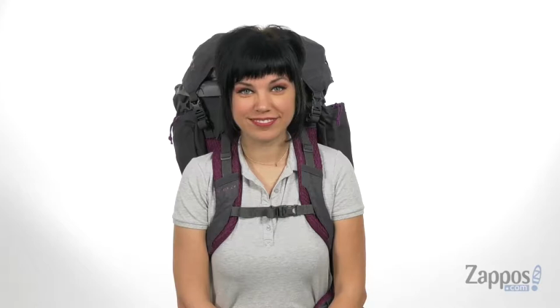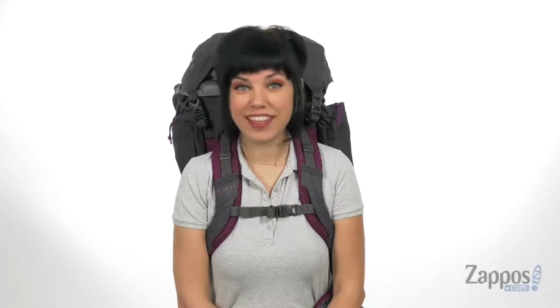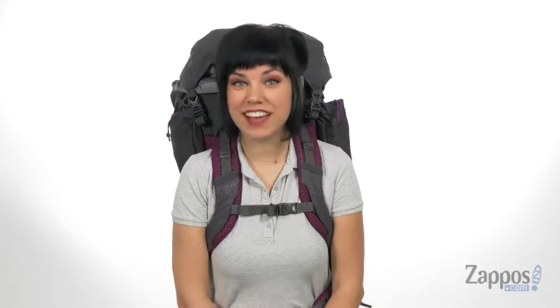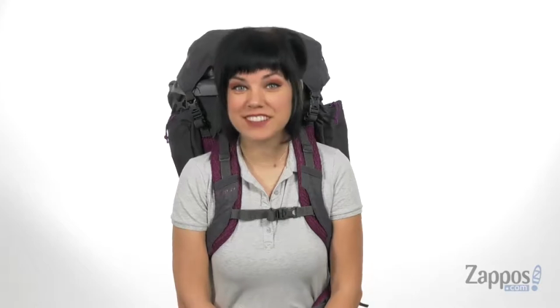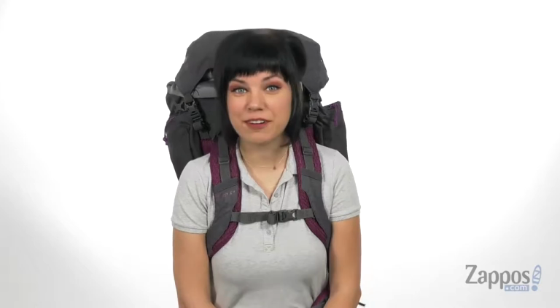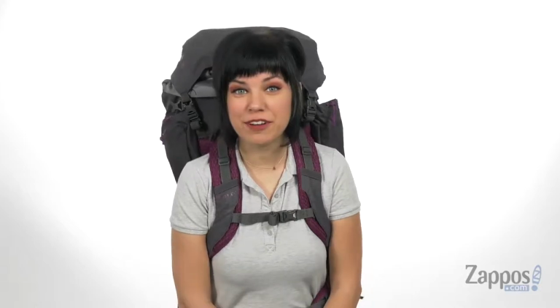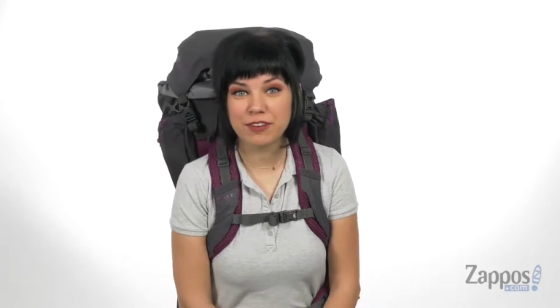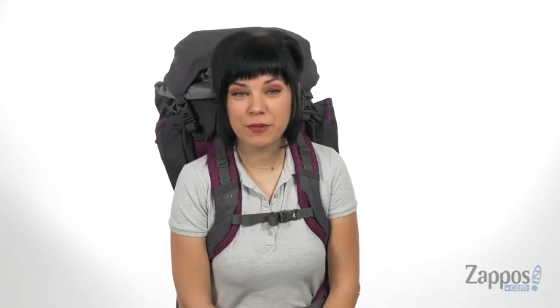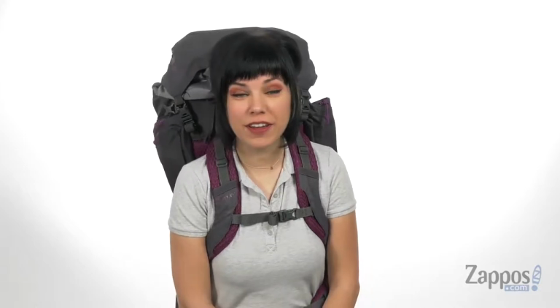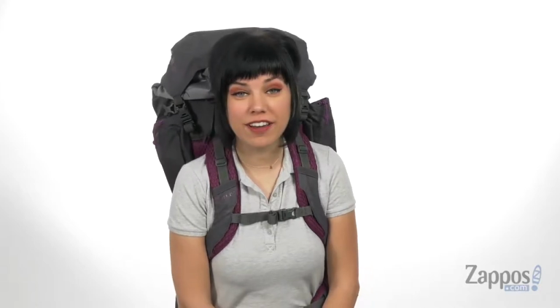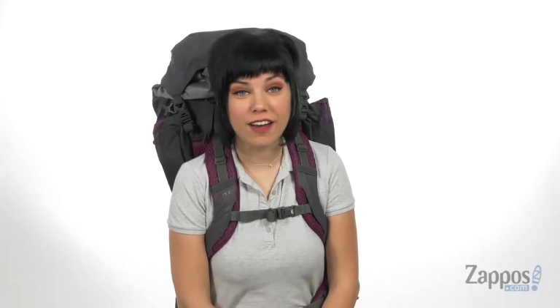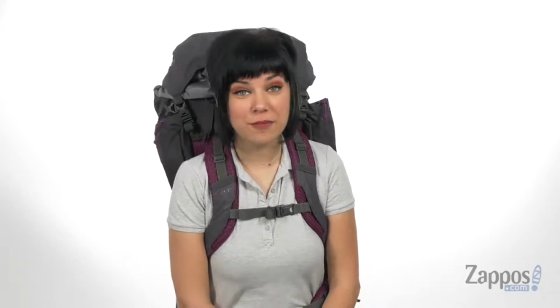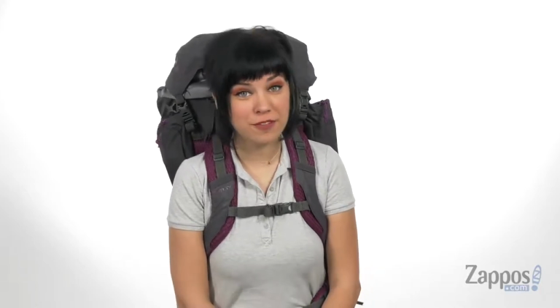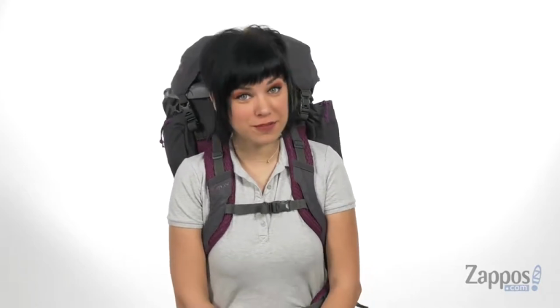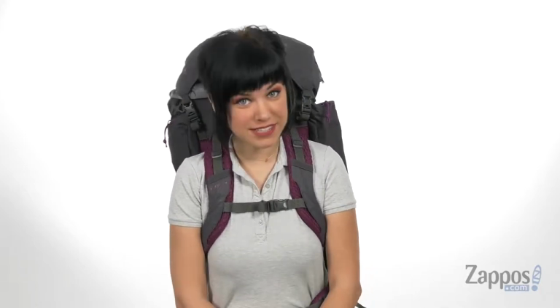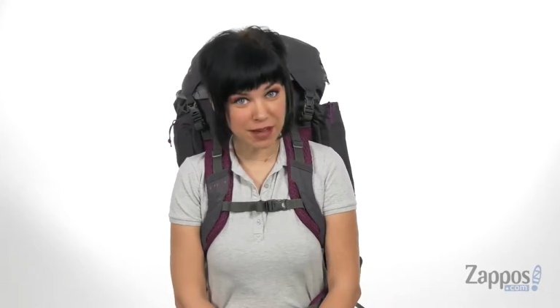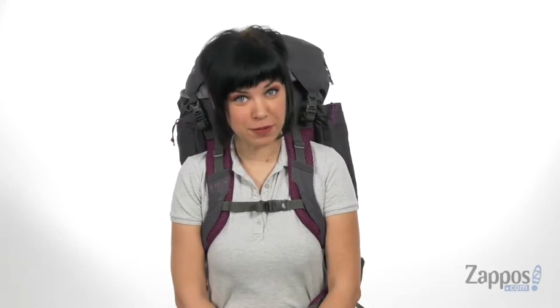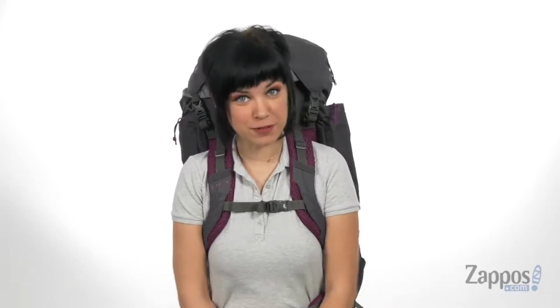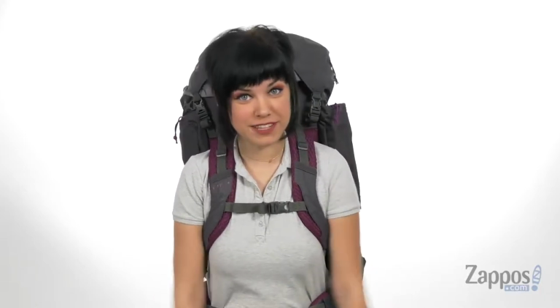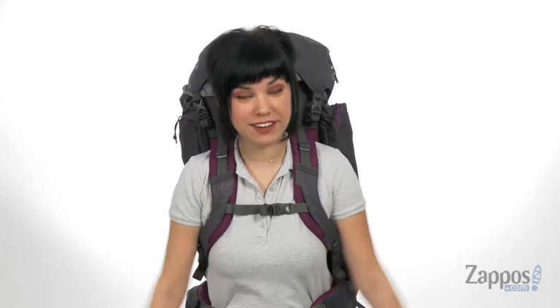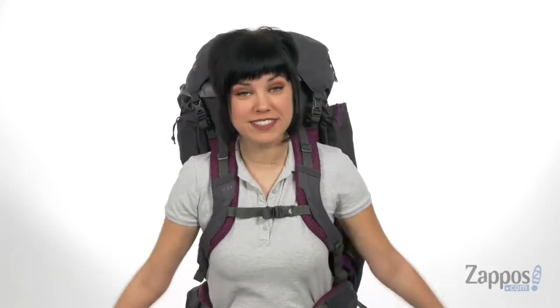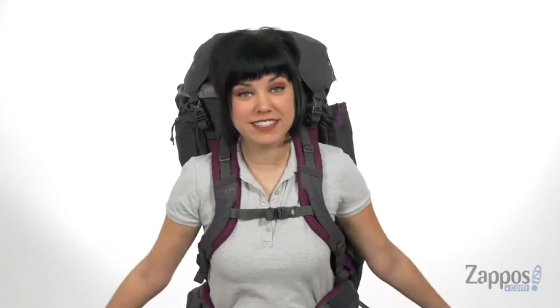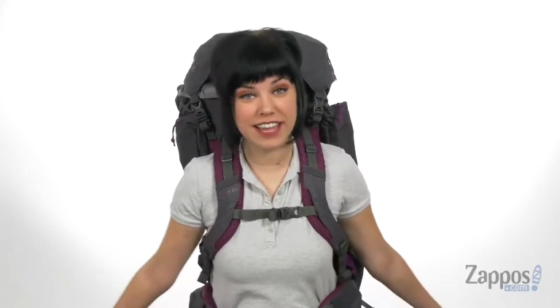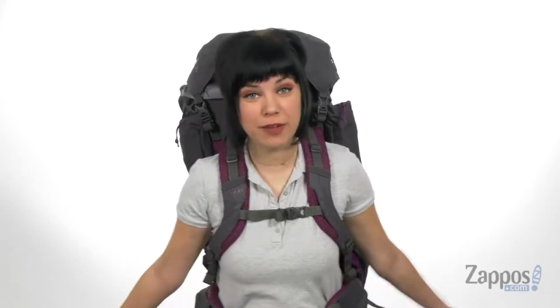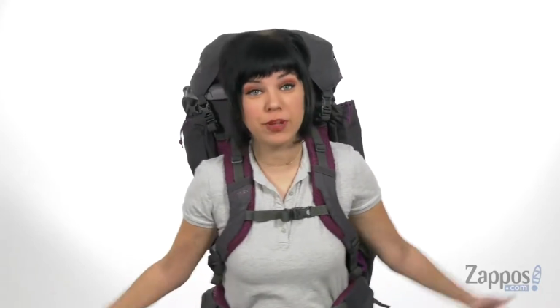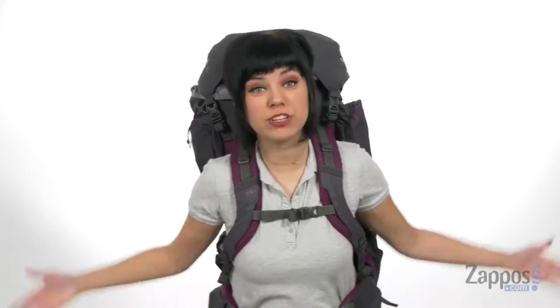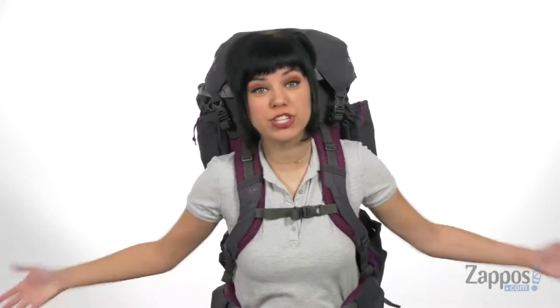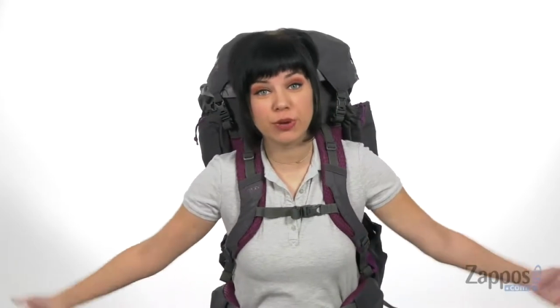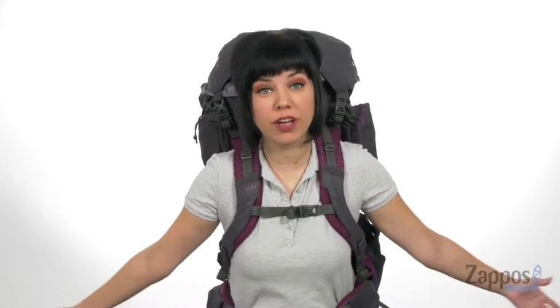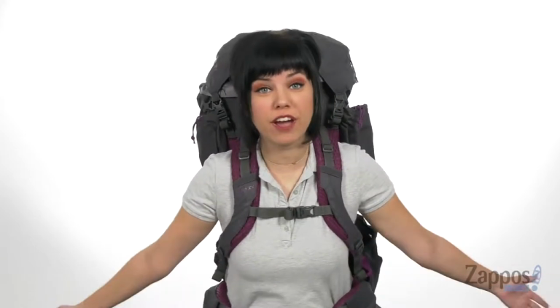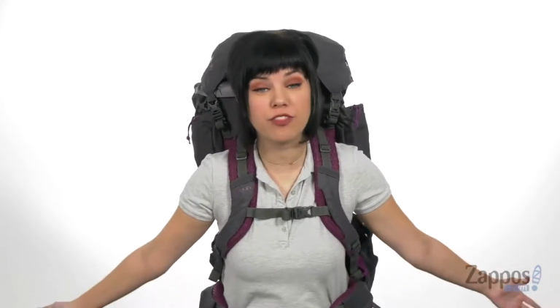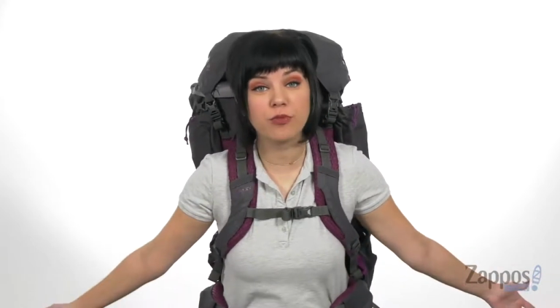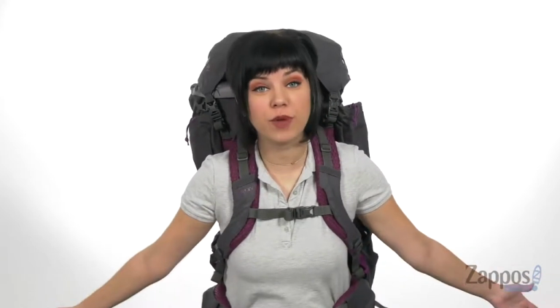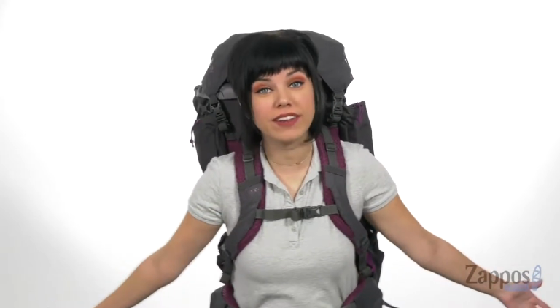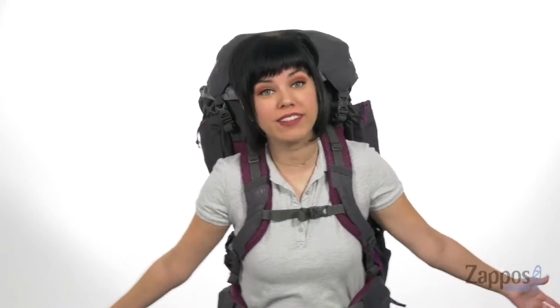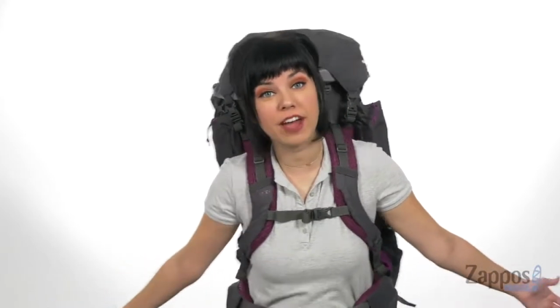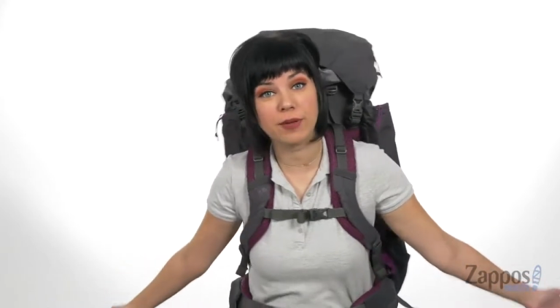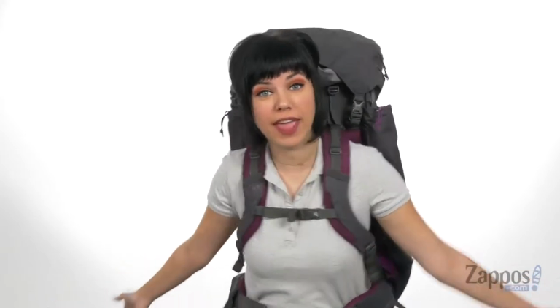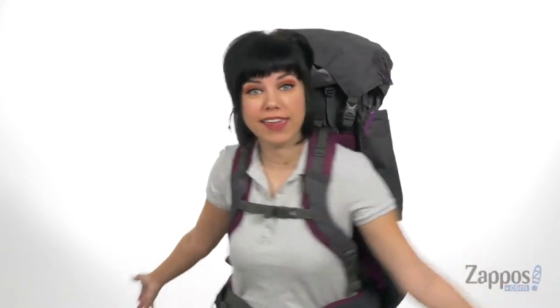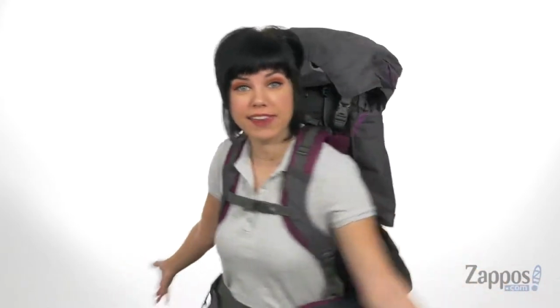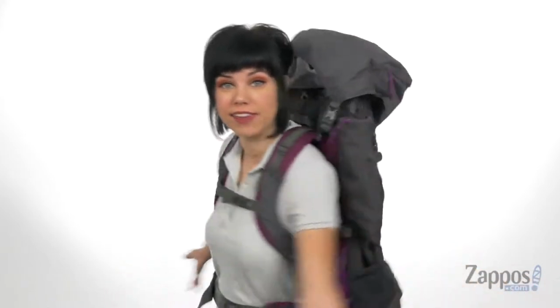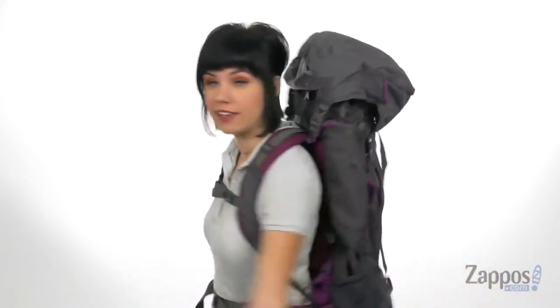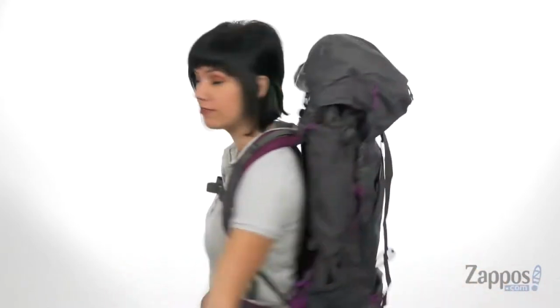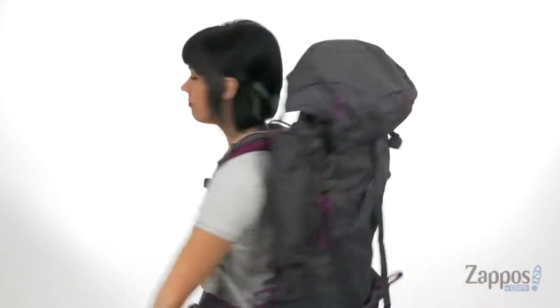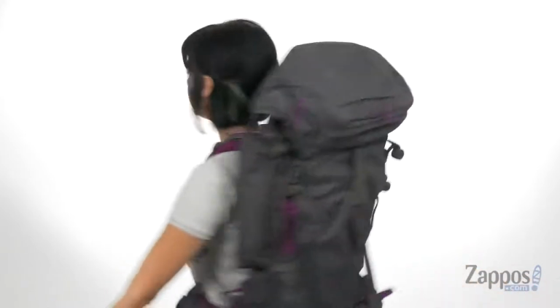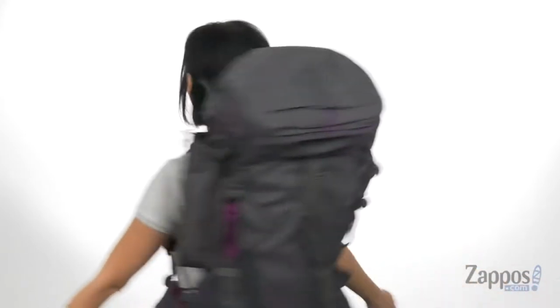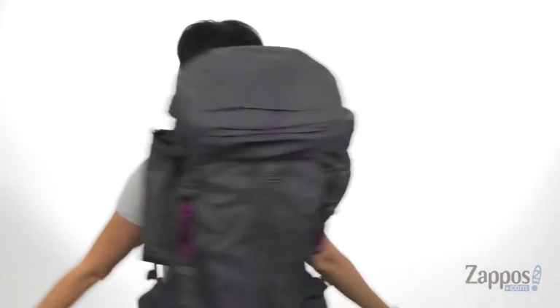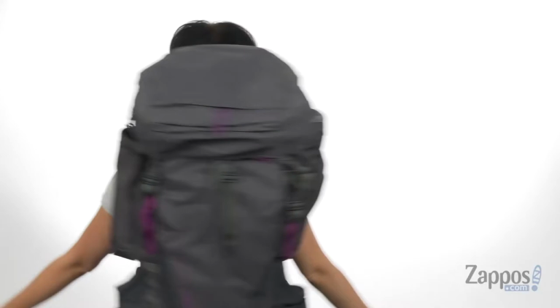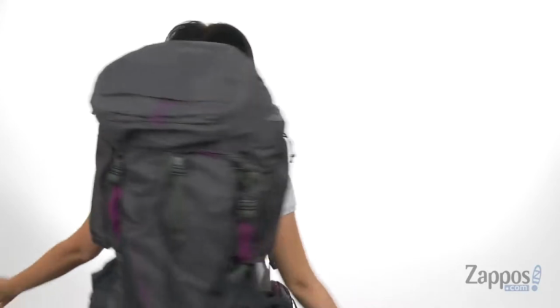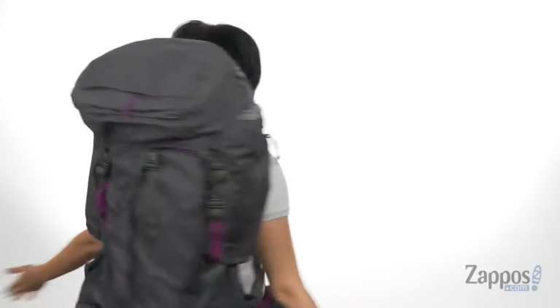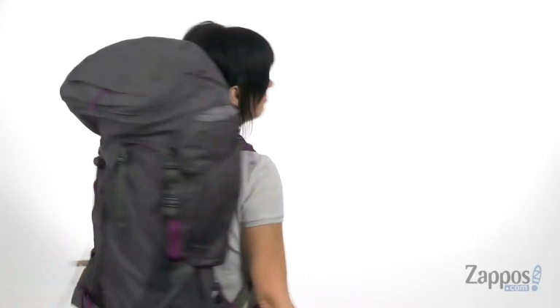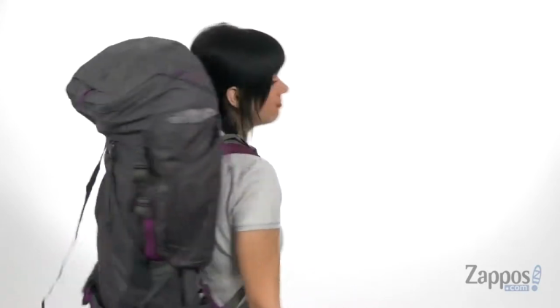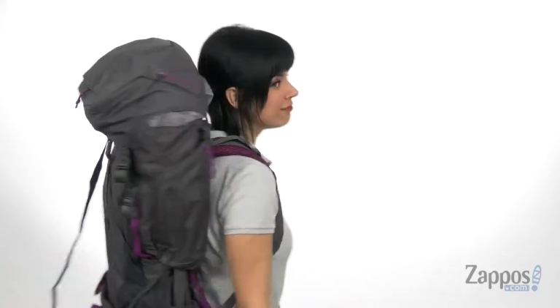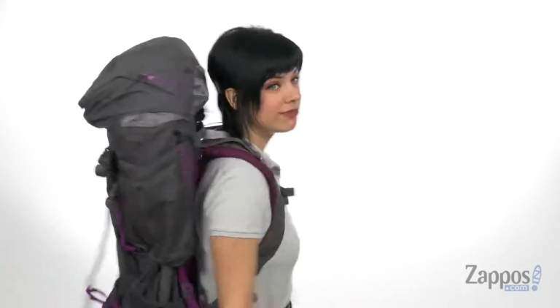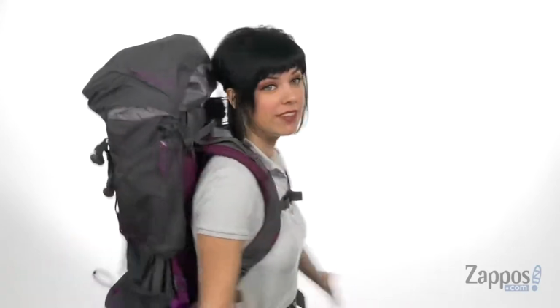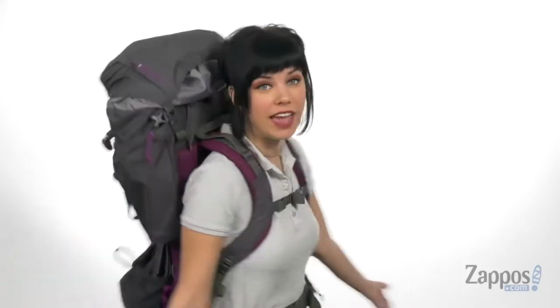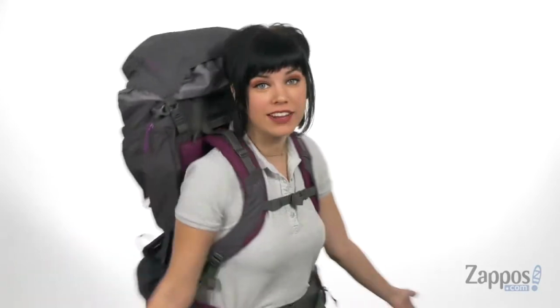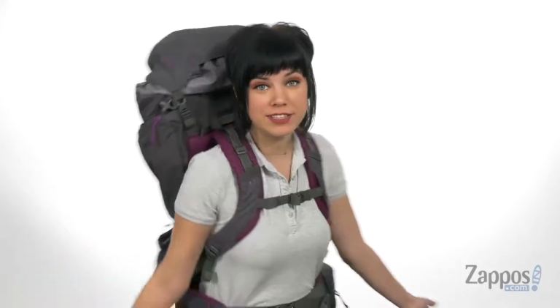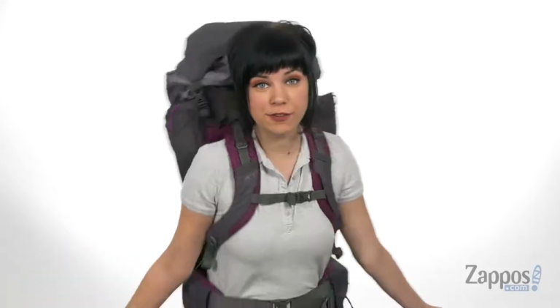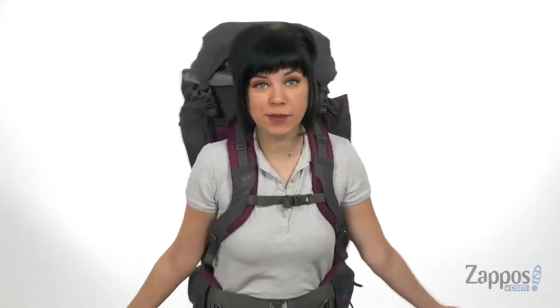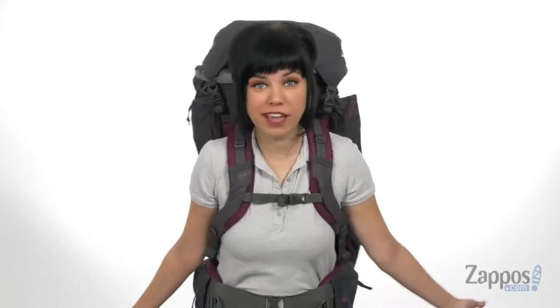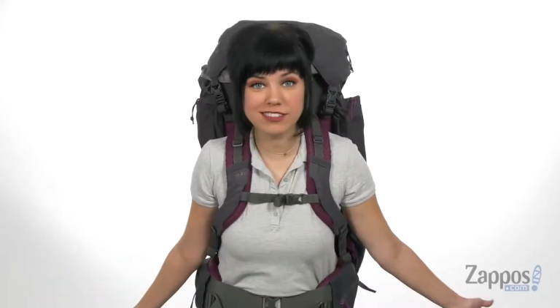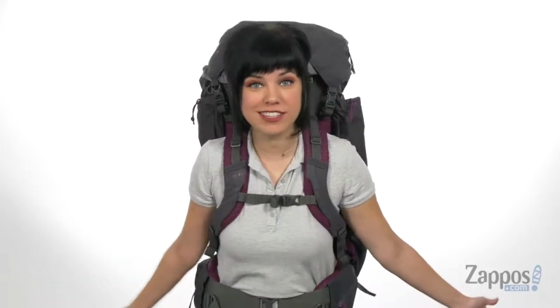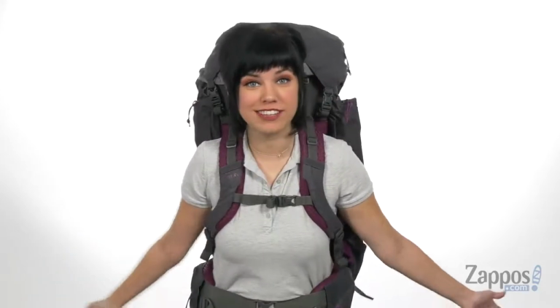How's it going everyone? Autumn from Zappos here, and today we are showing off the Red Cloud 80, and it's from Kelty.